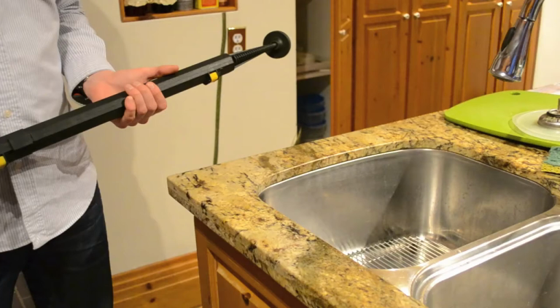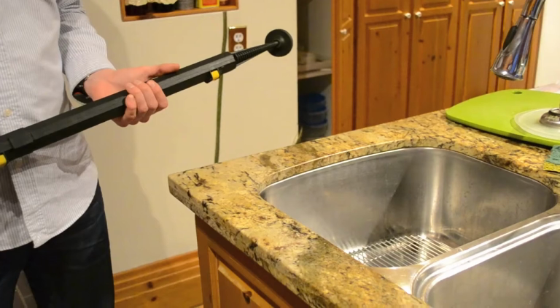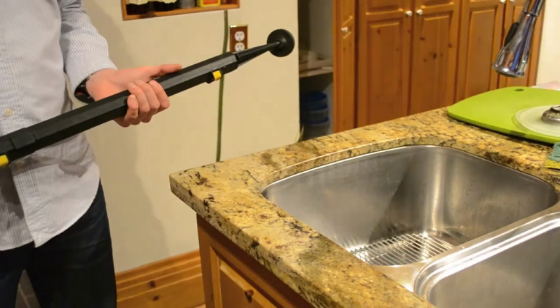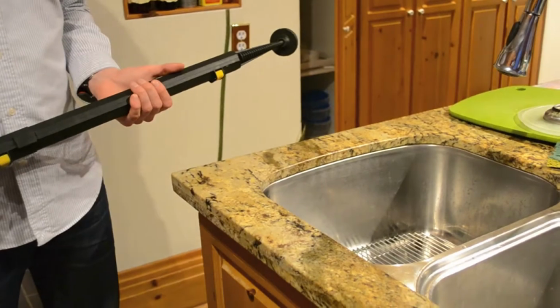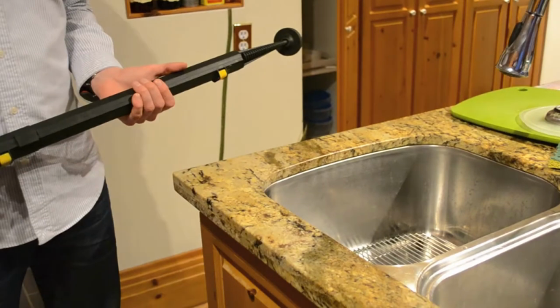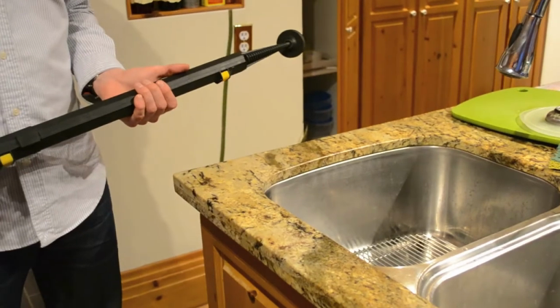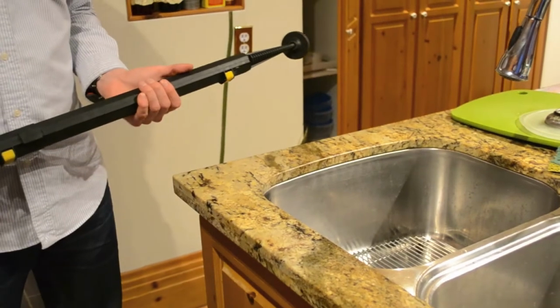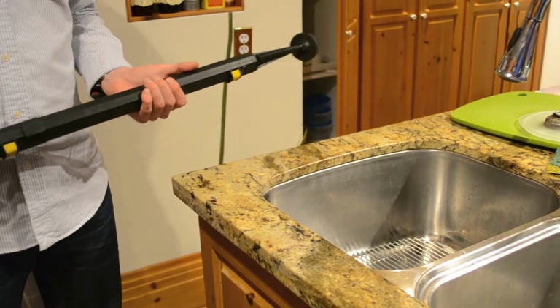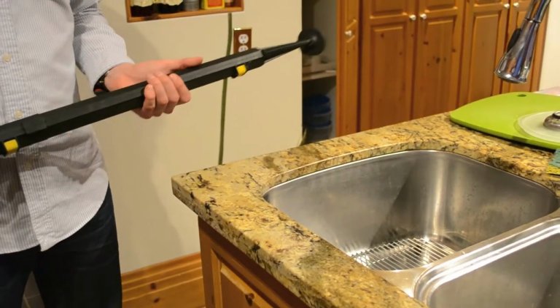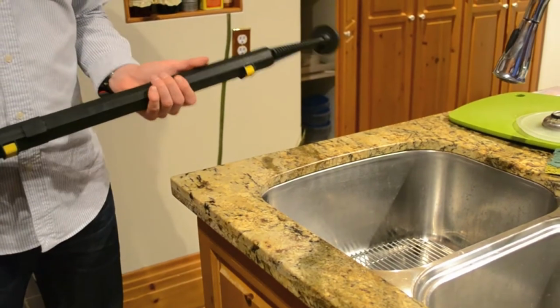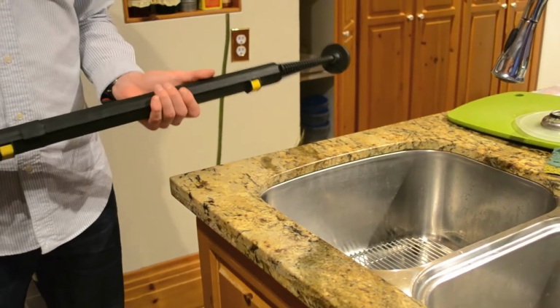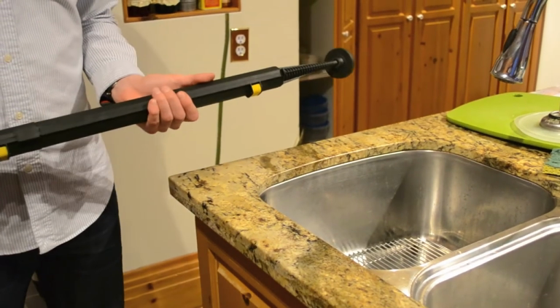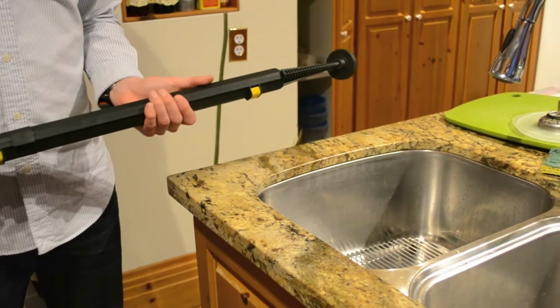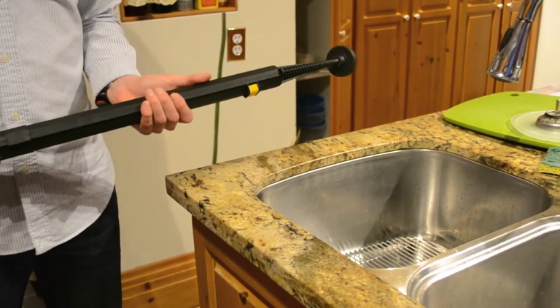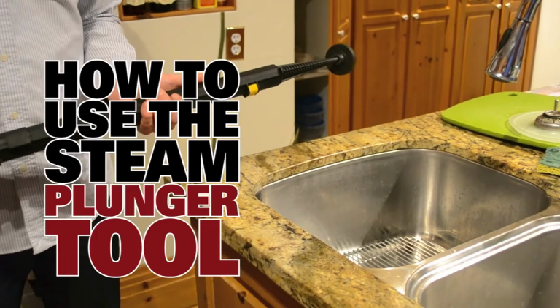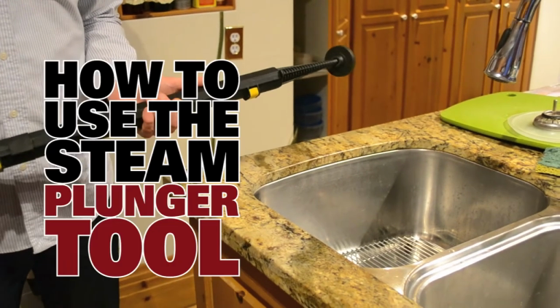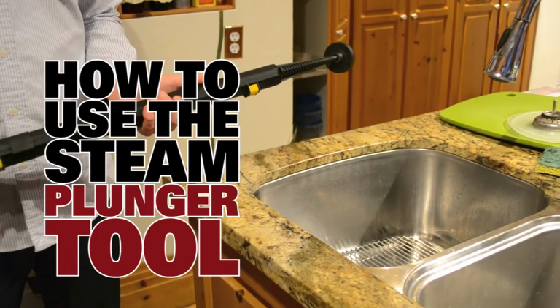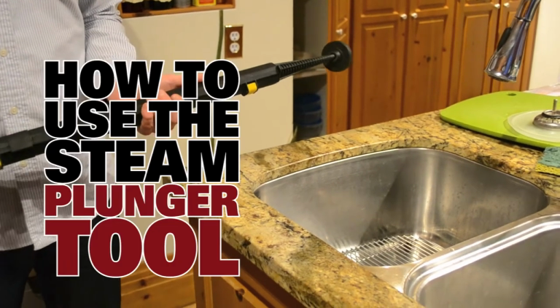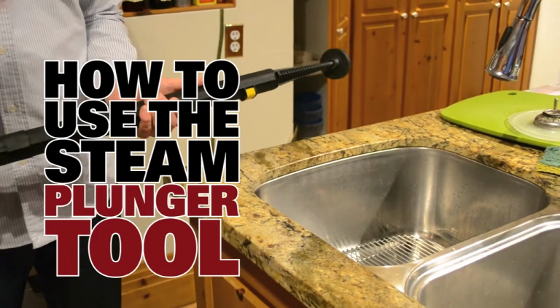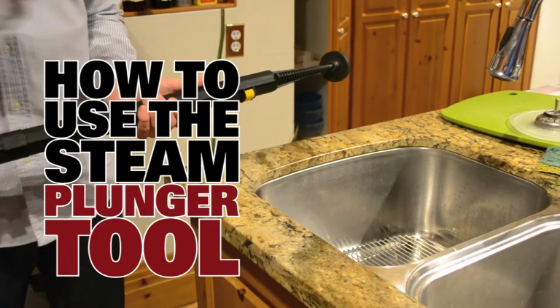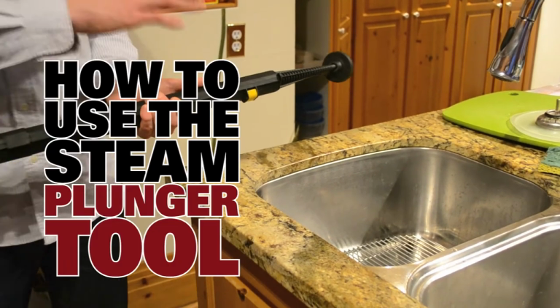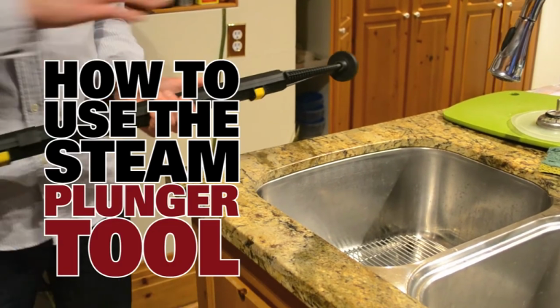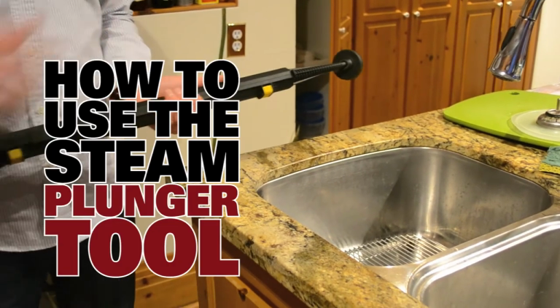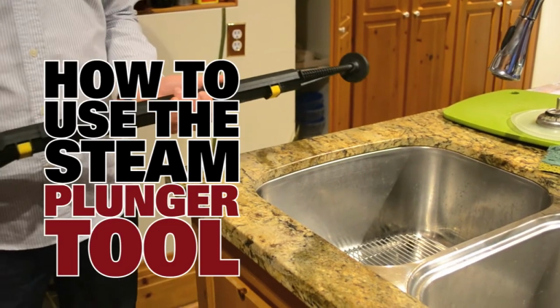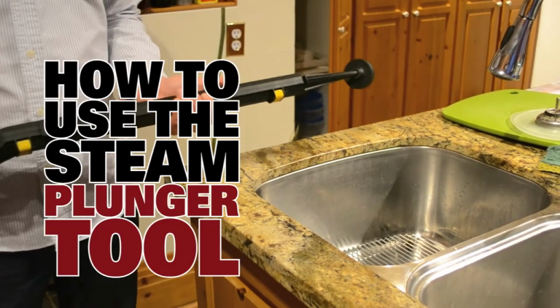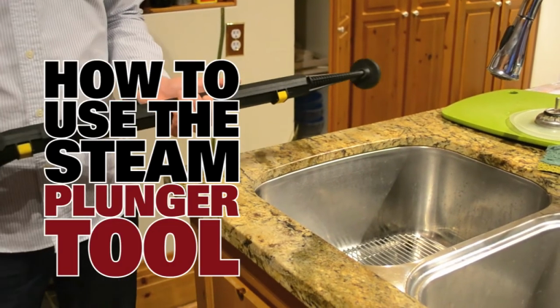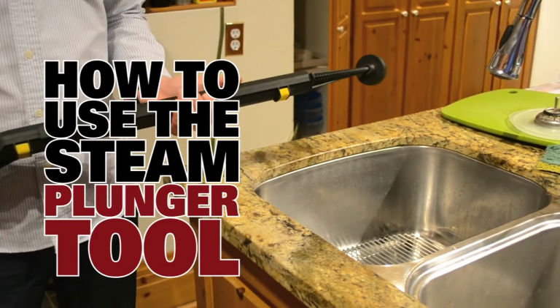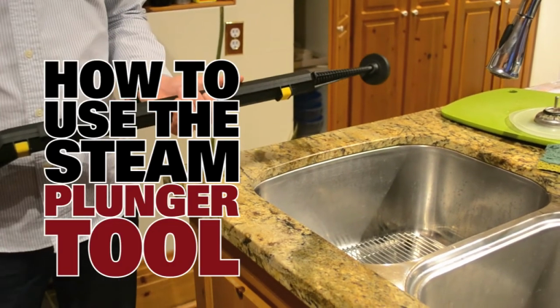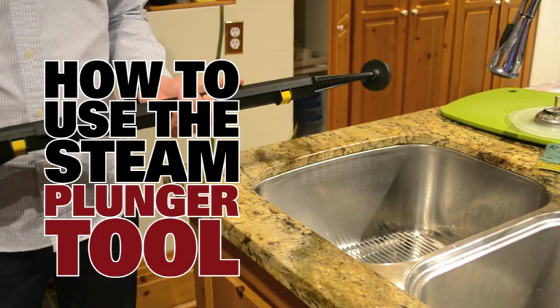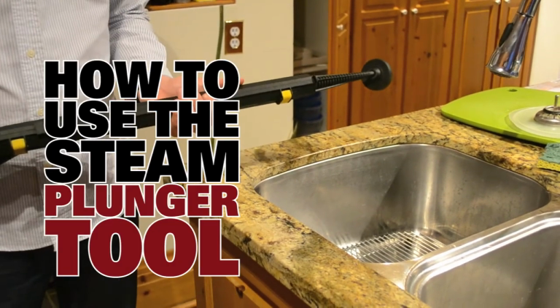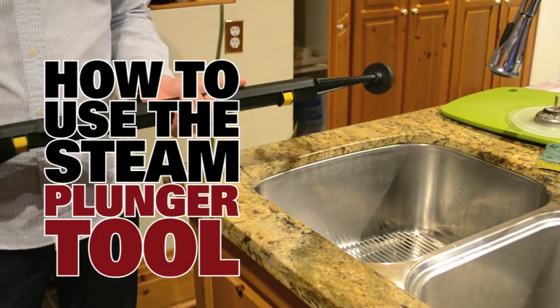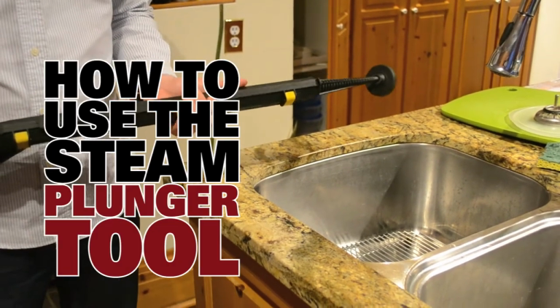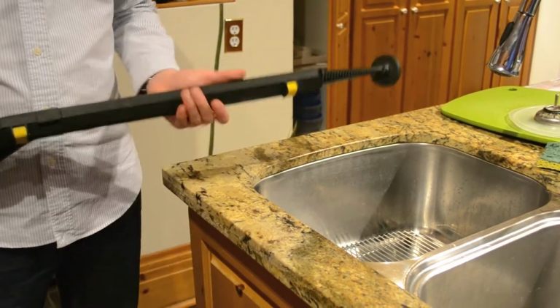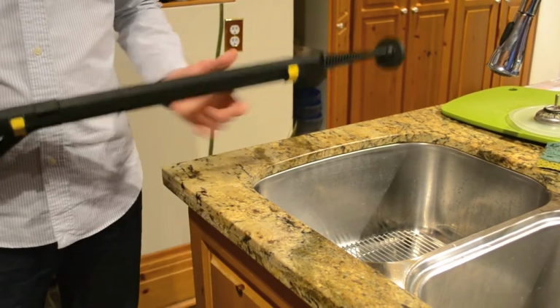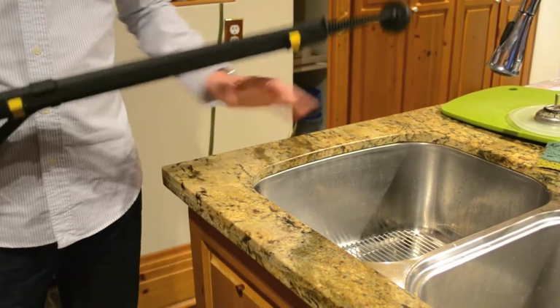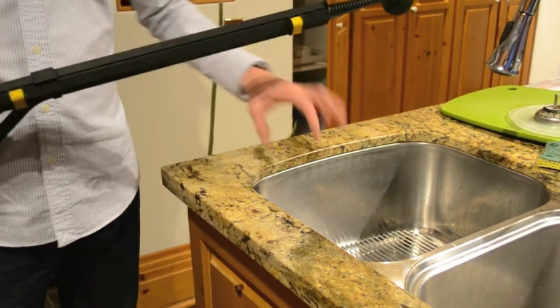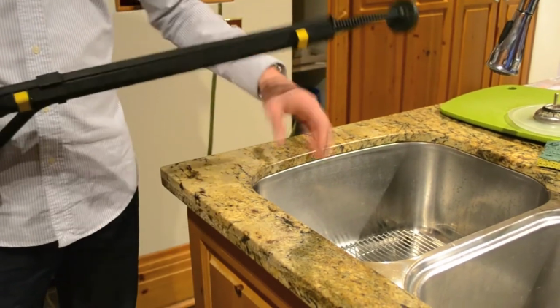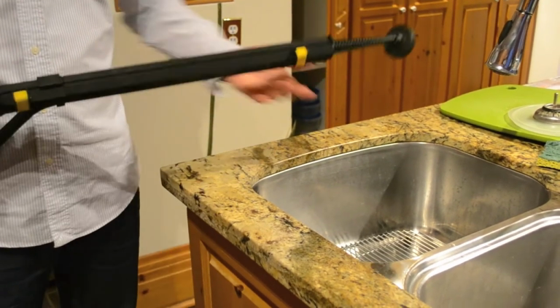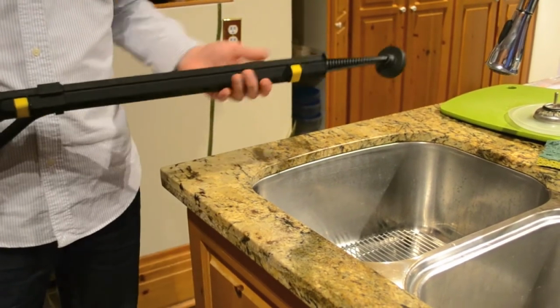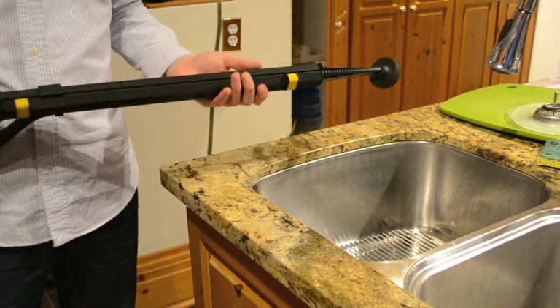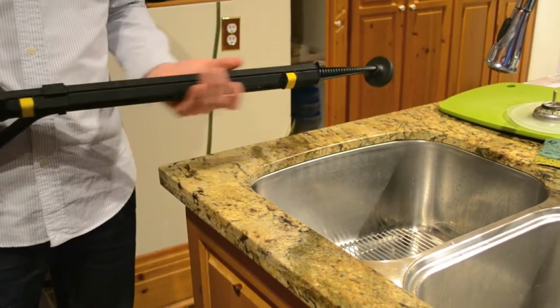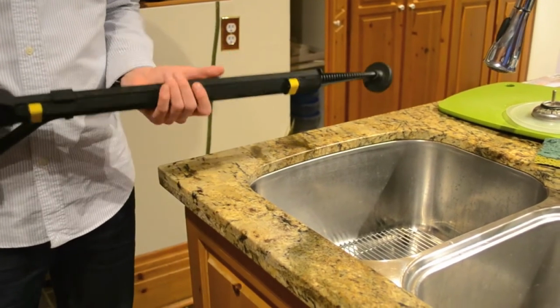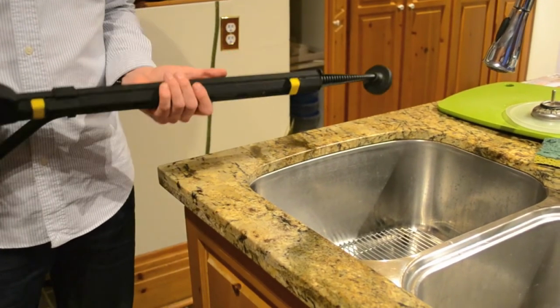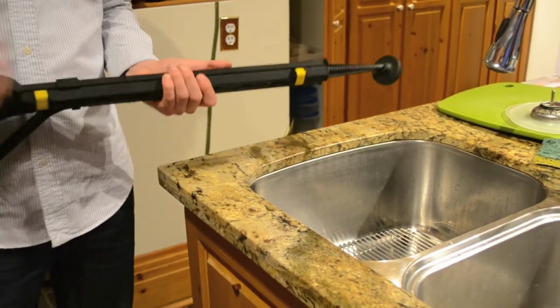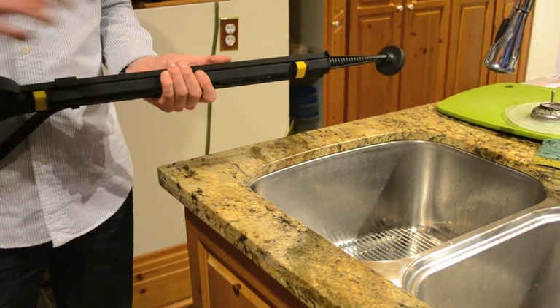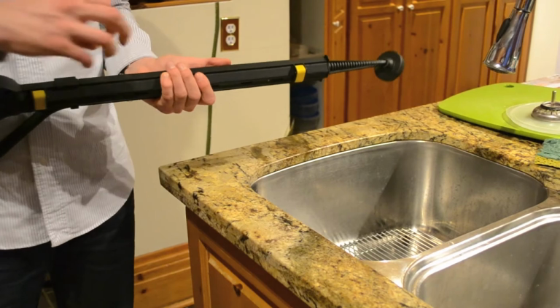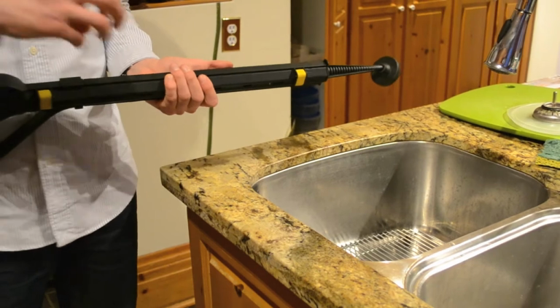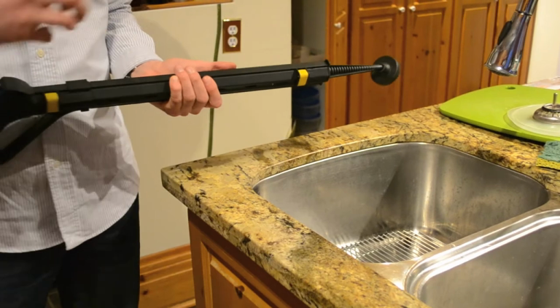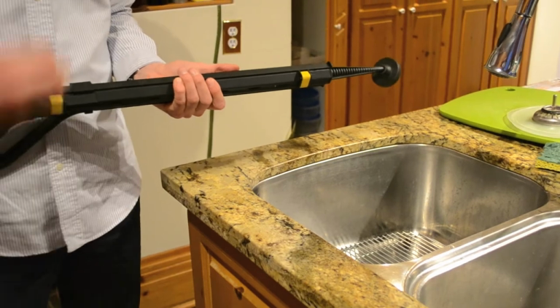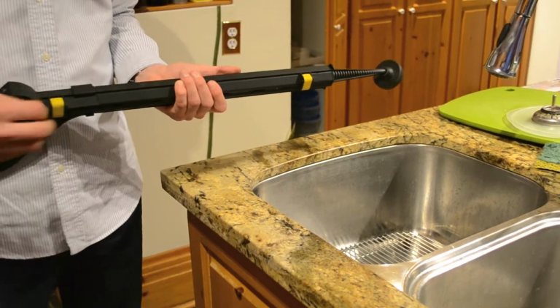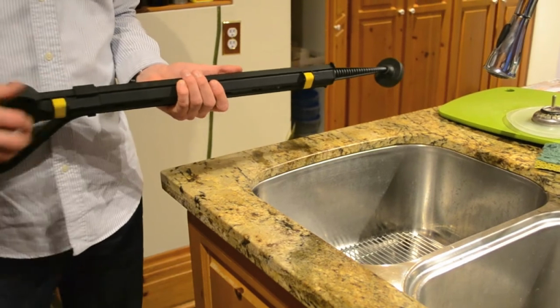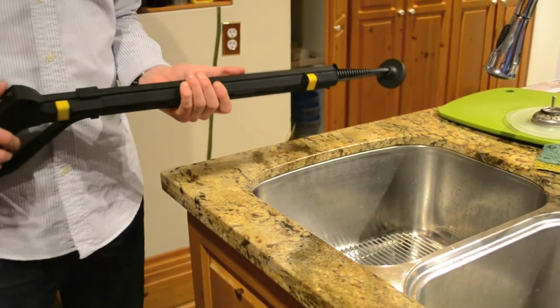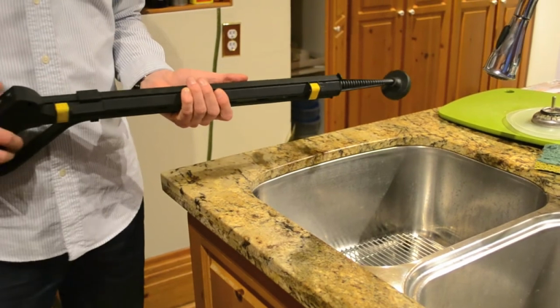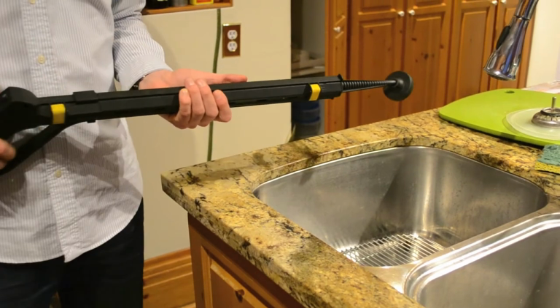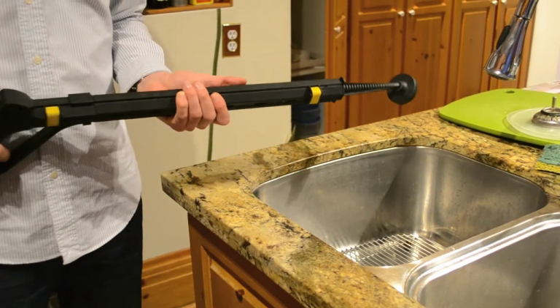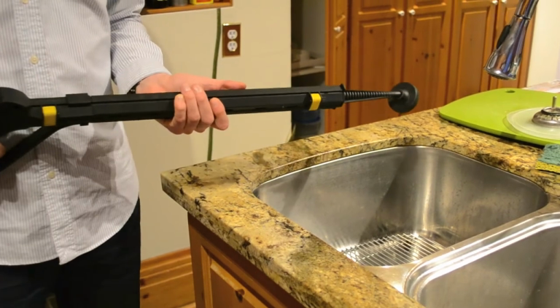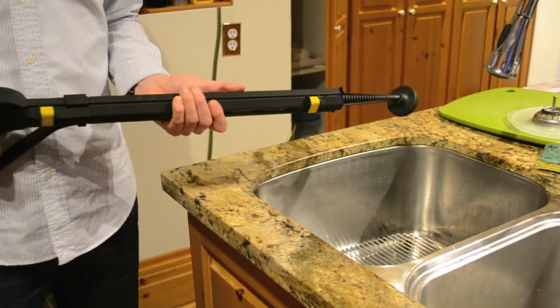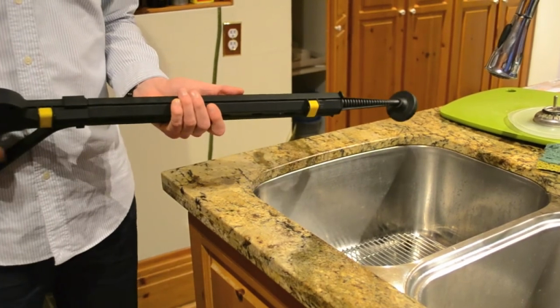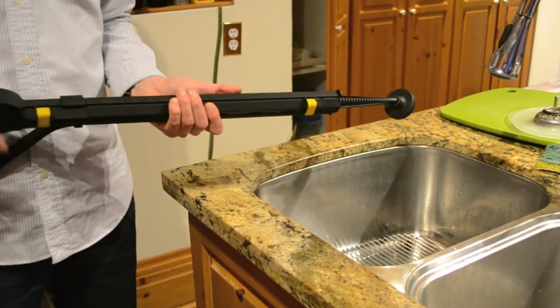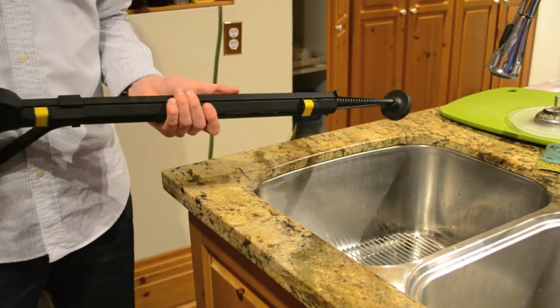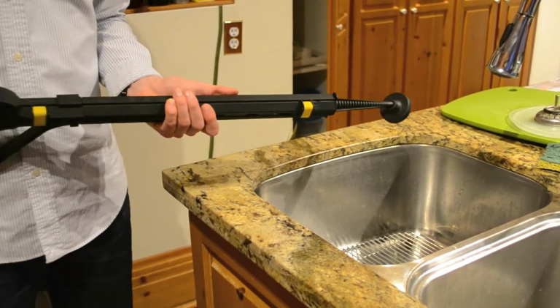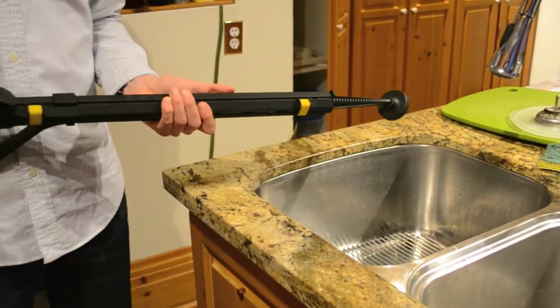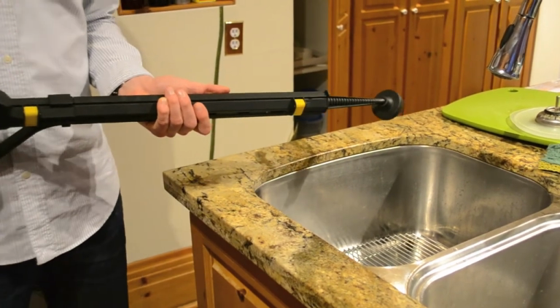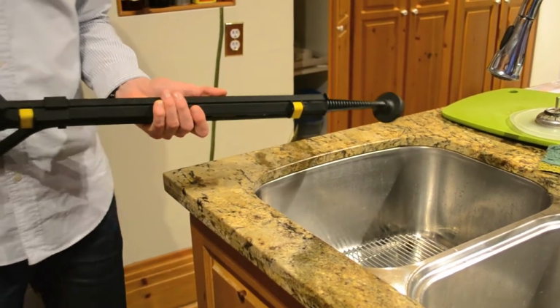Hi, my name is Brent. I'm going to show you how to use the steam plunger tool to basically get the grease and the dirt out of the drains and remove odors.